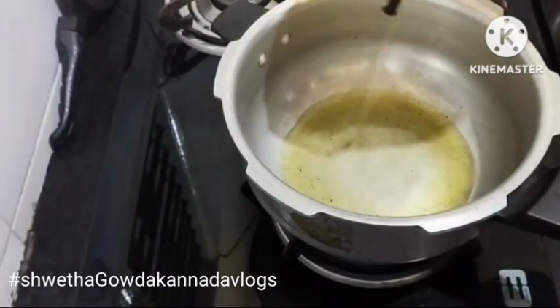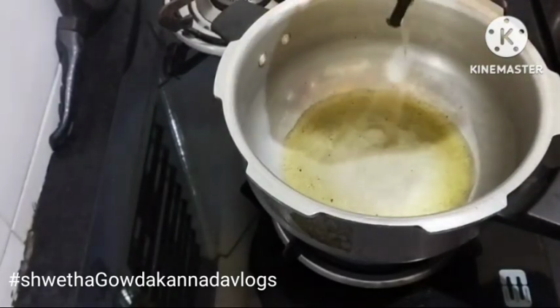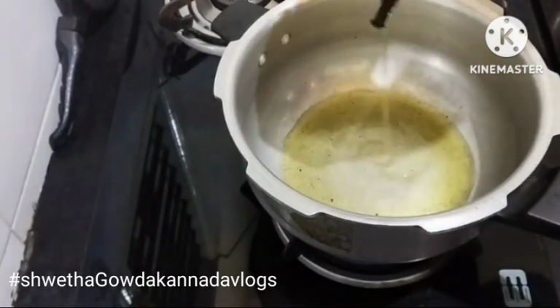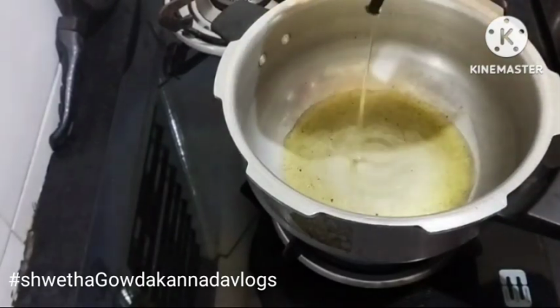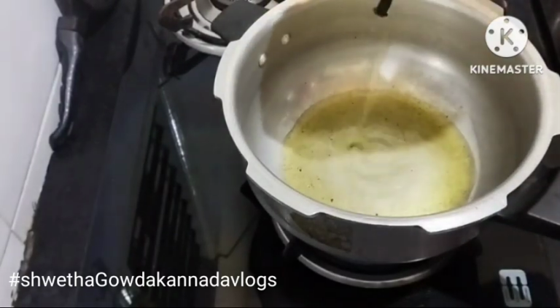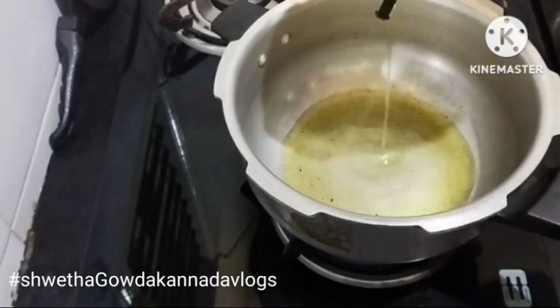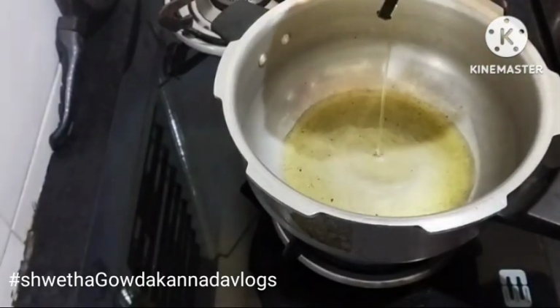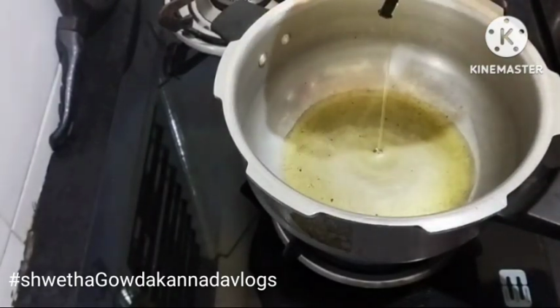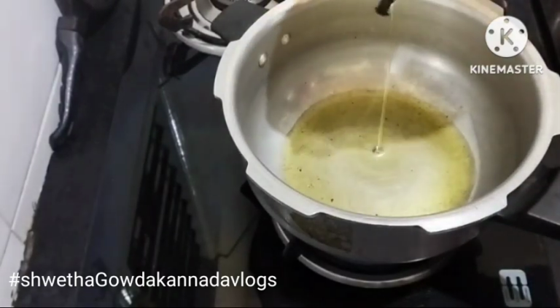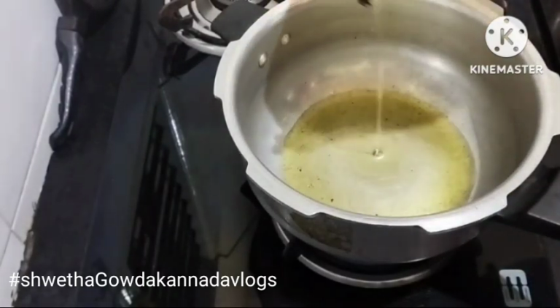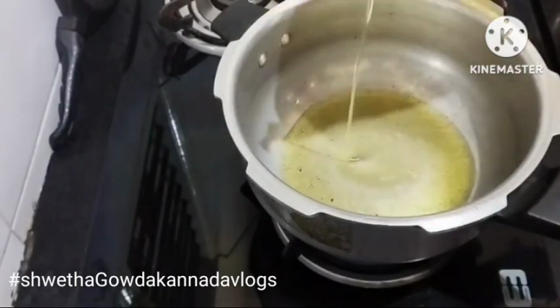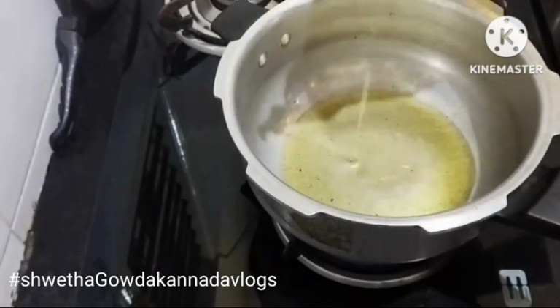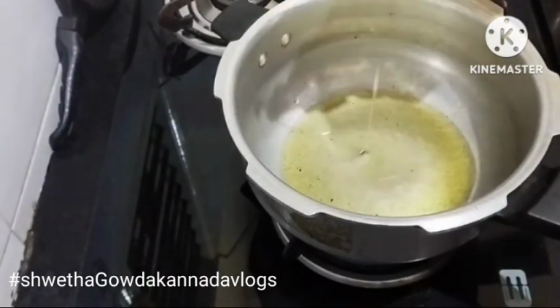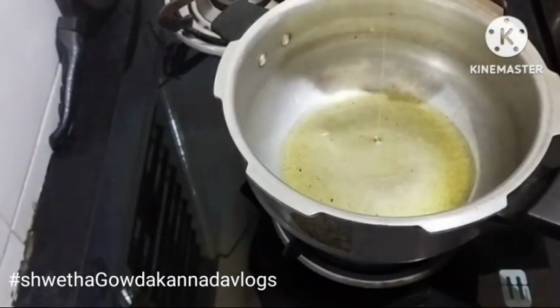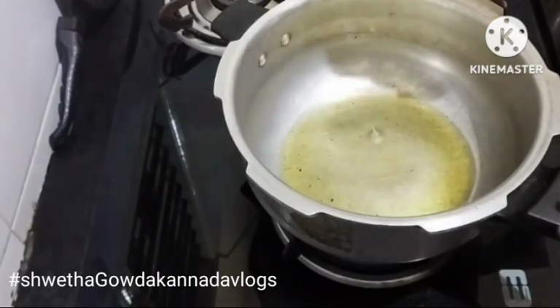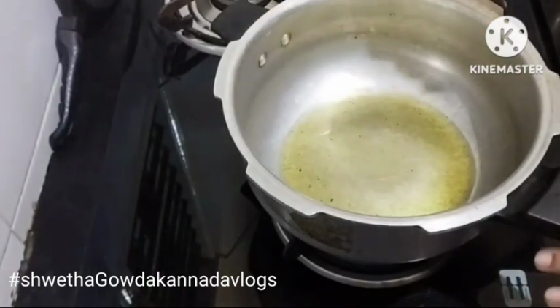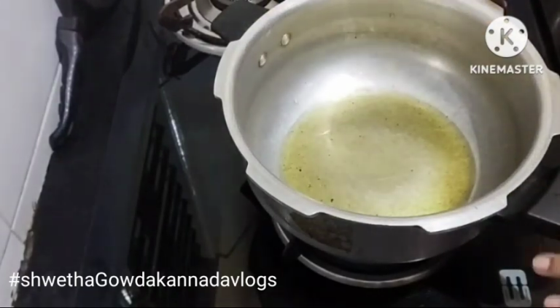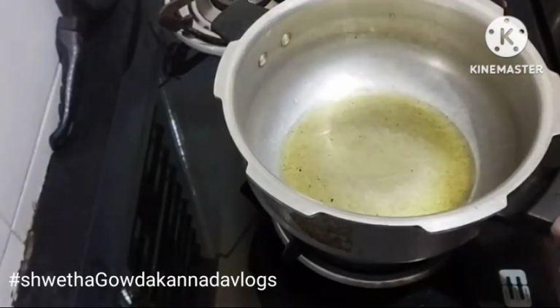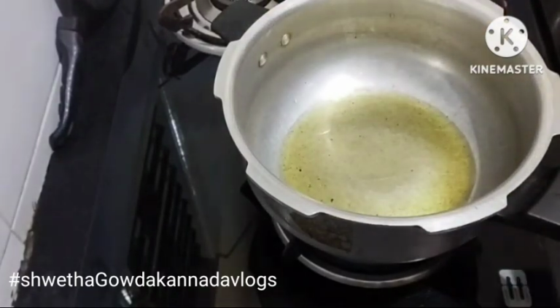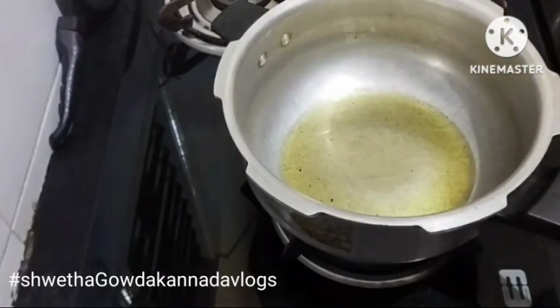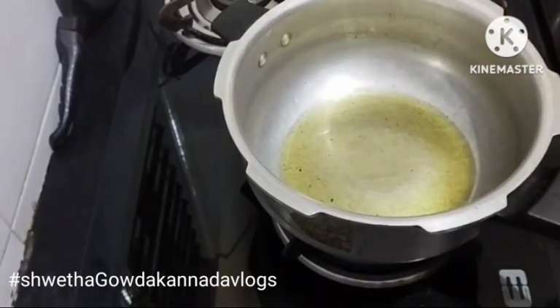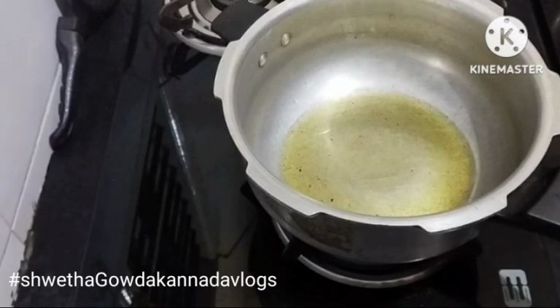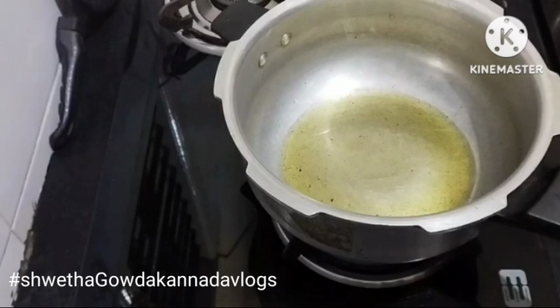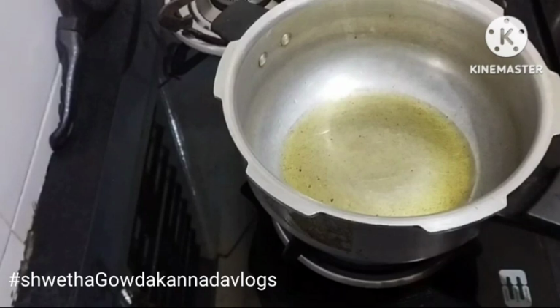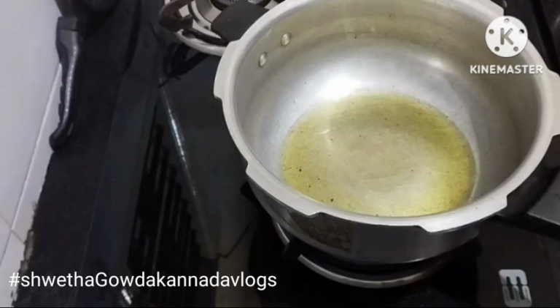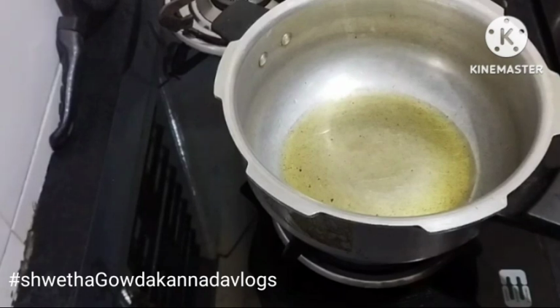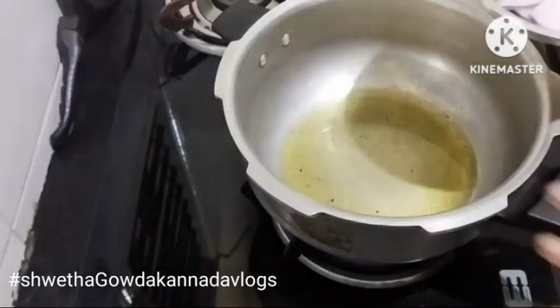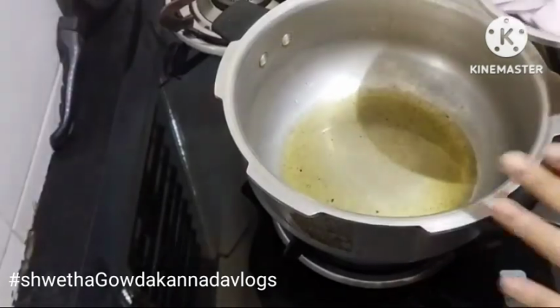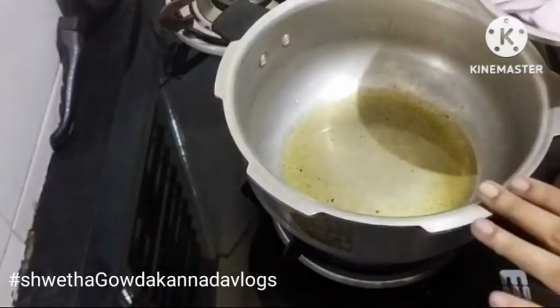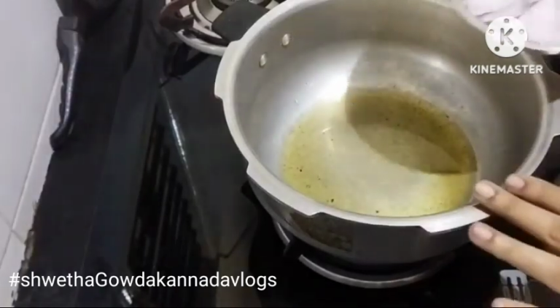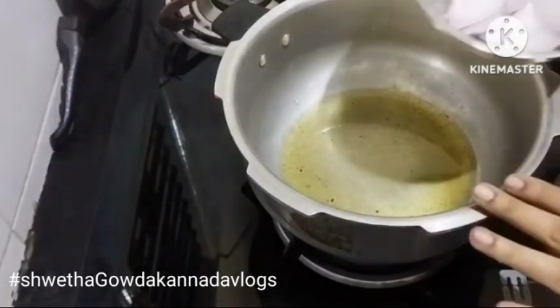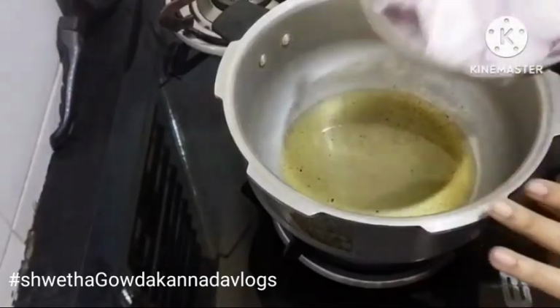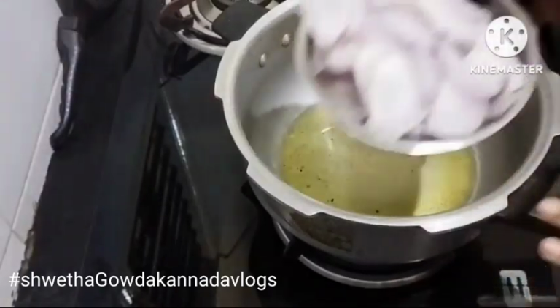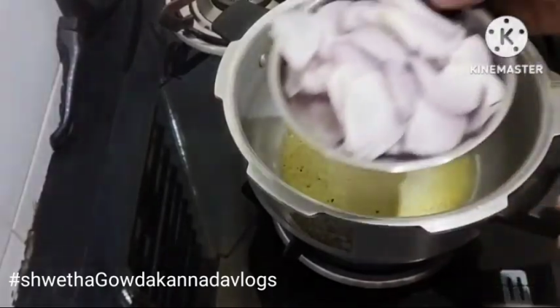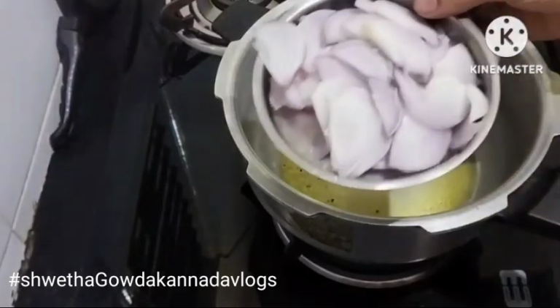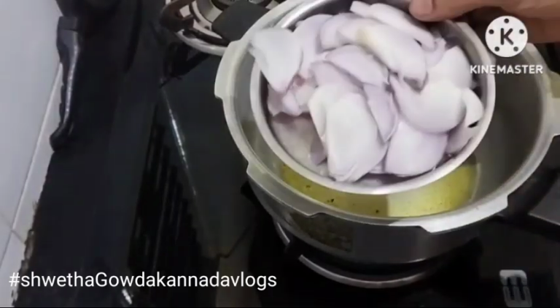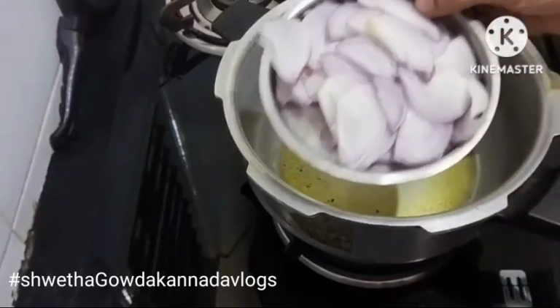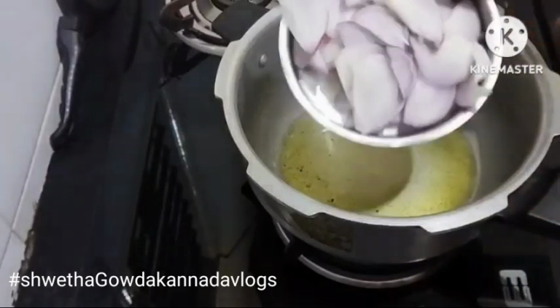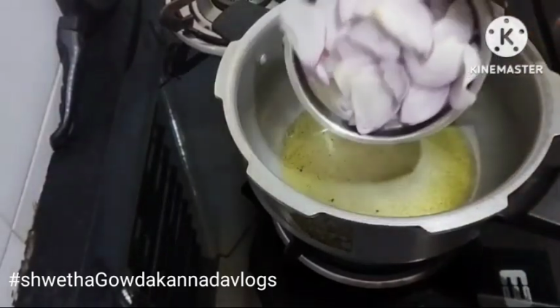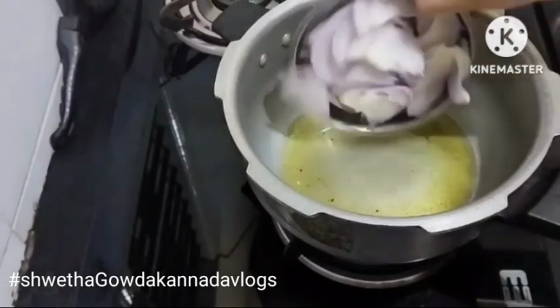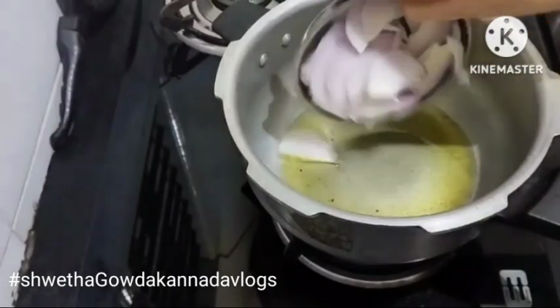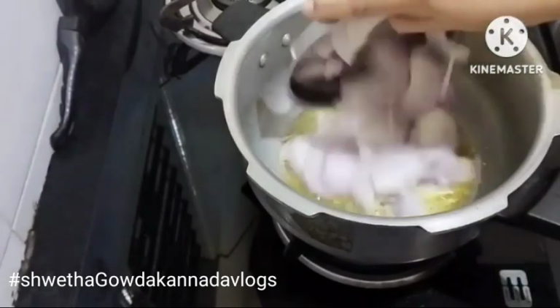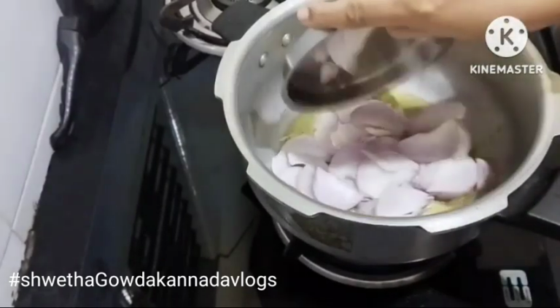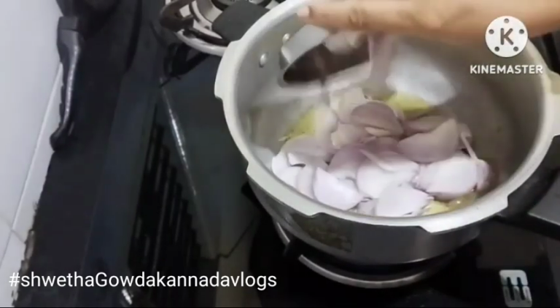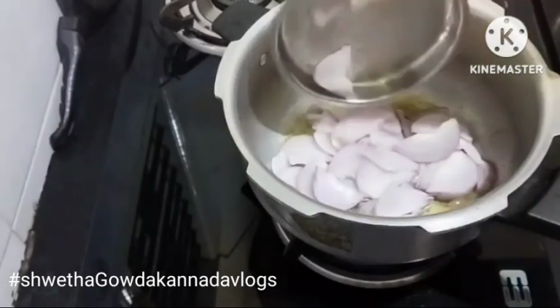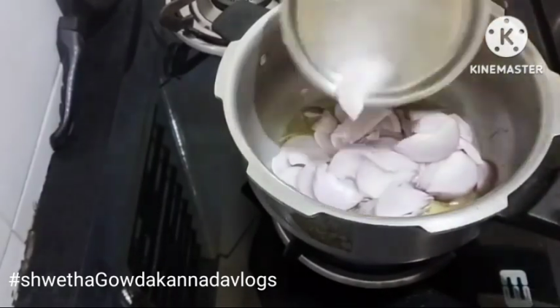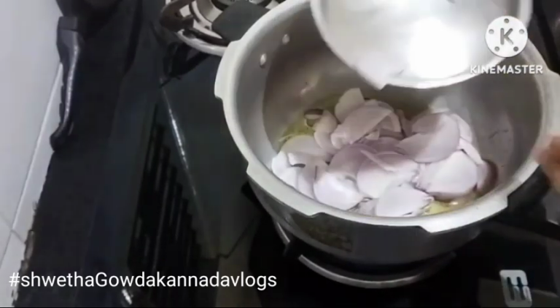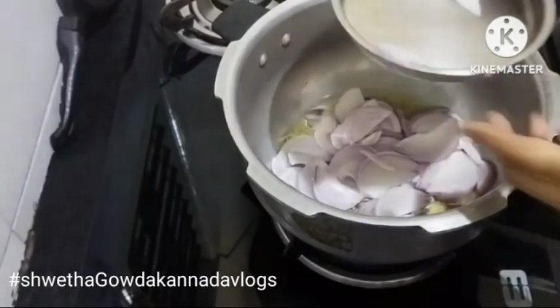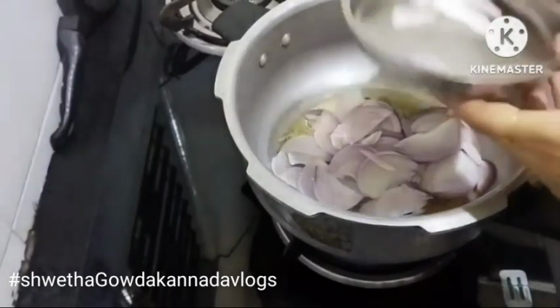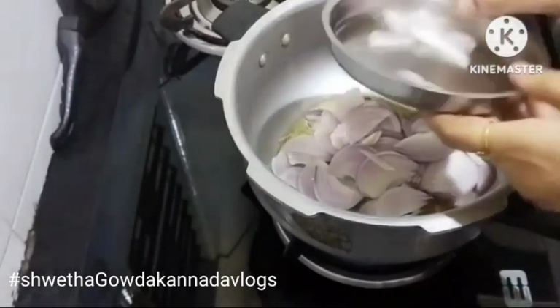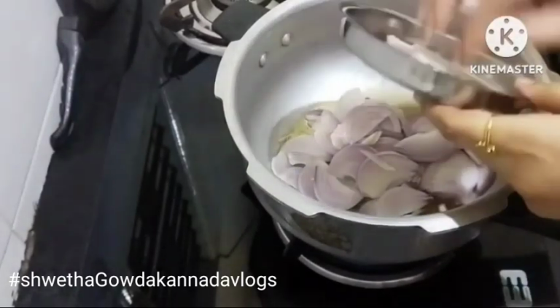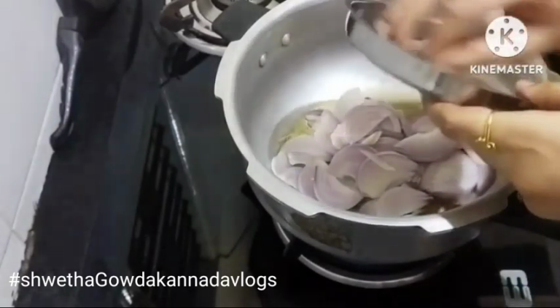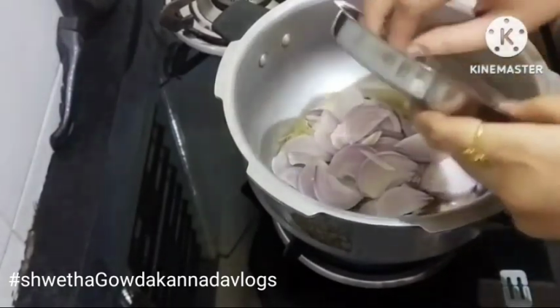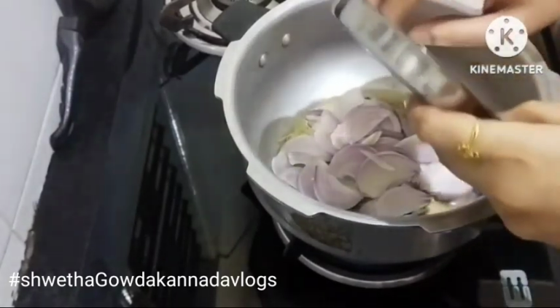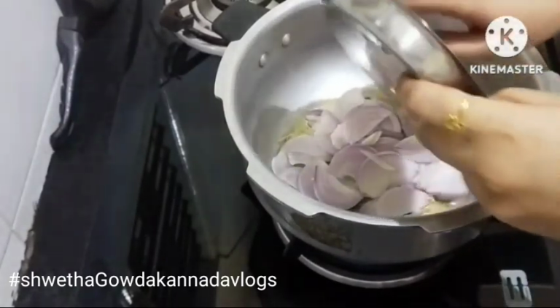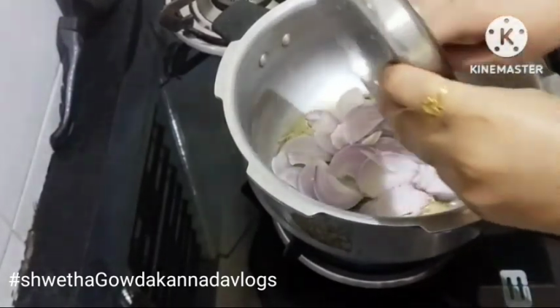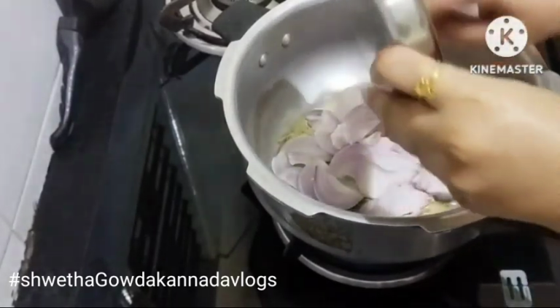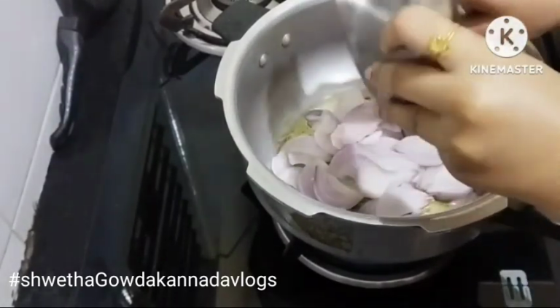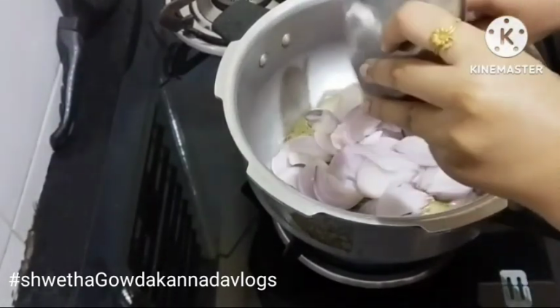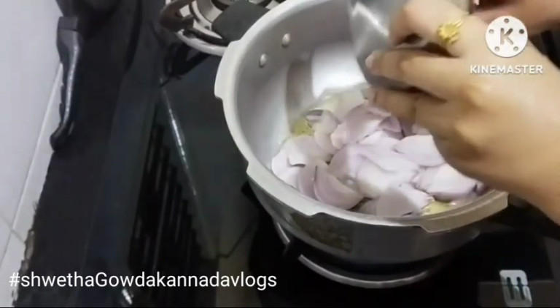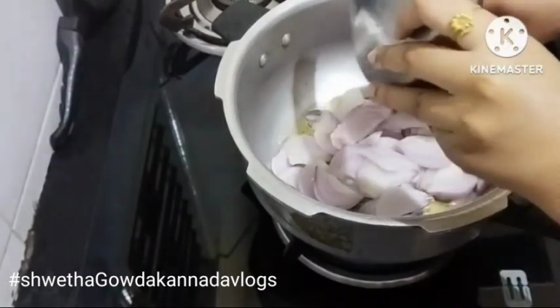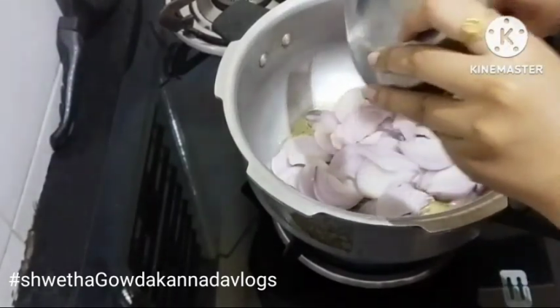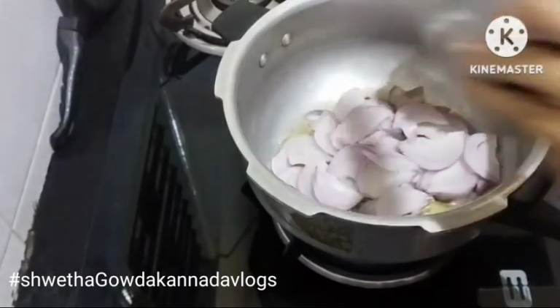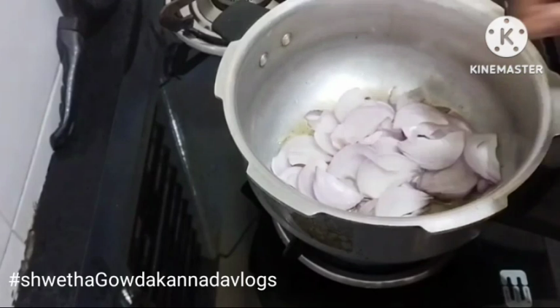Then we'll use about 3 tablespoons, up to 10 to 15 tablespoons. Now we have to fry the tomatoes.